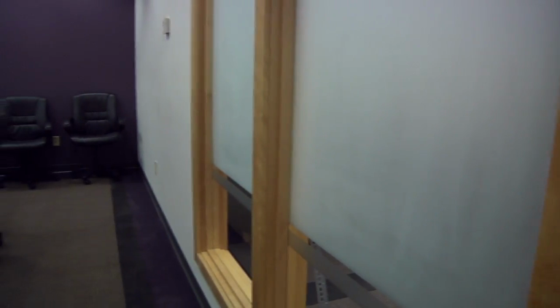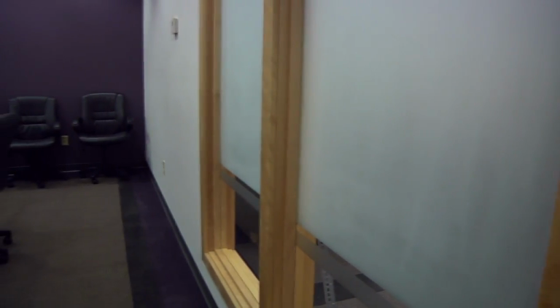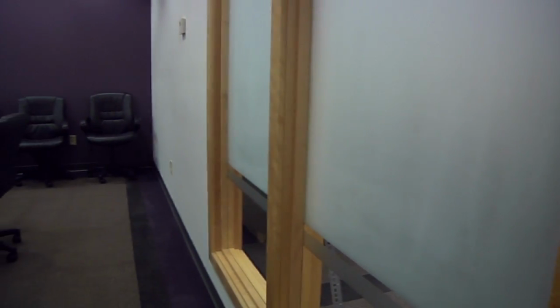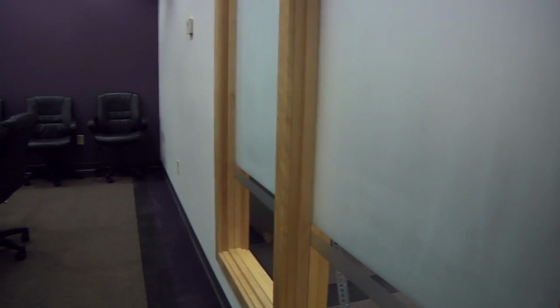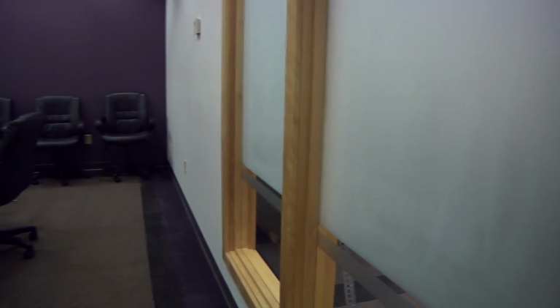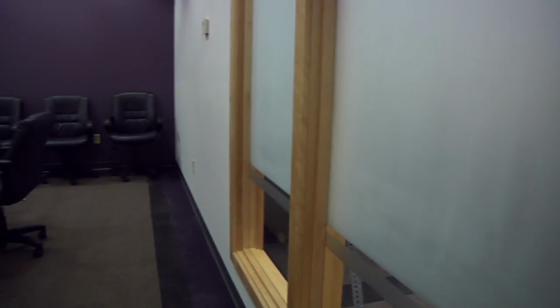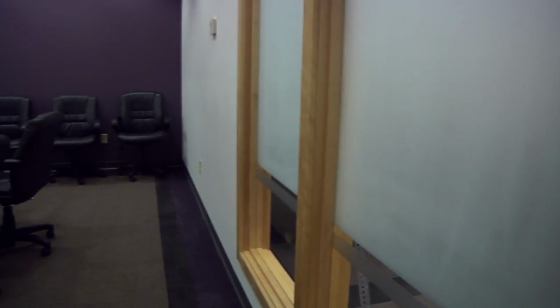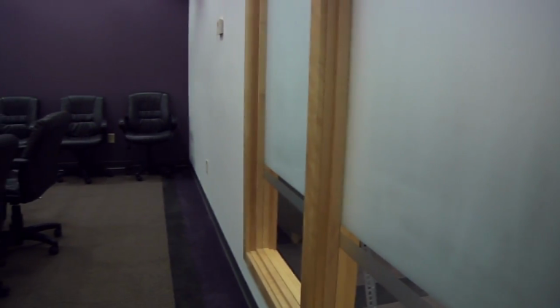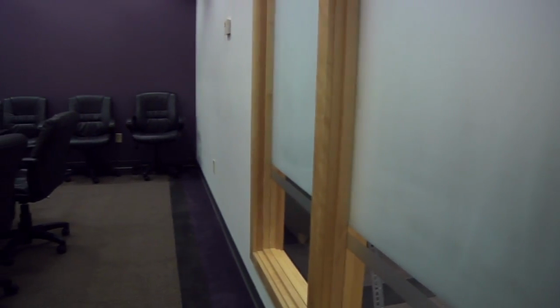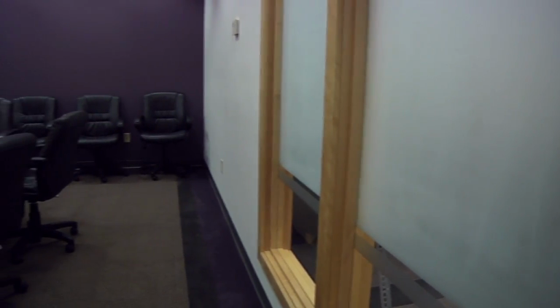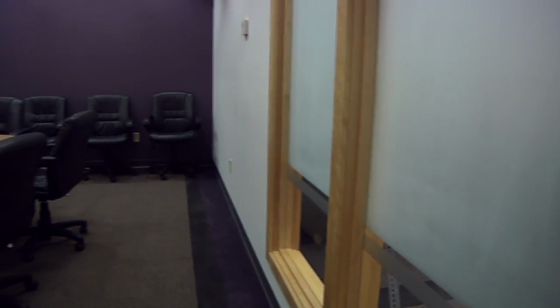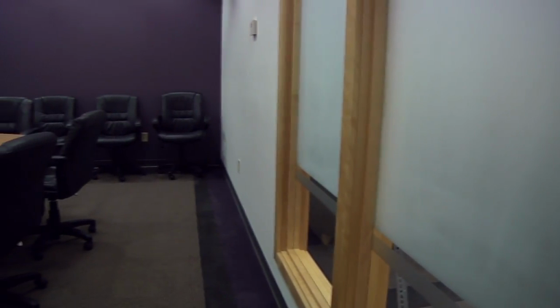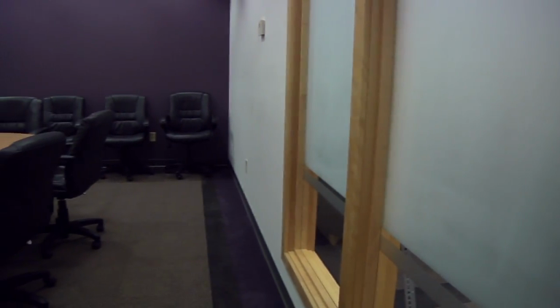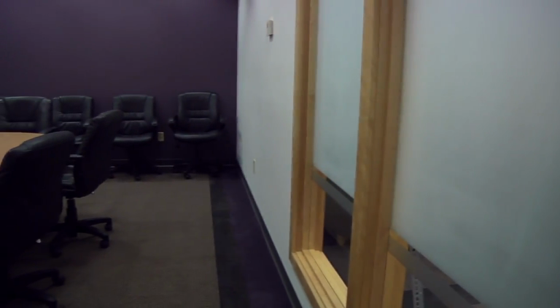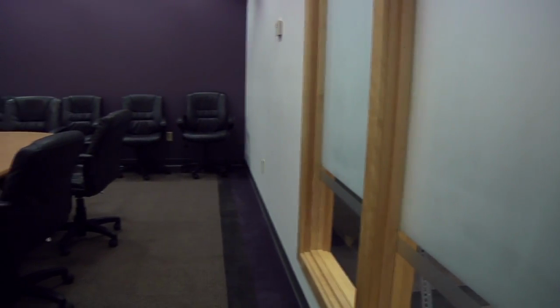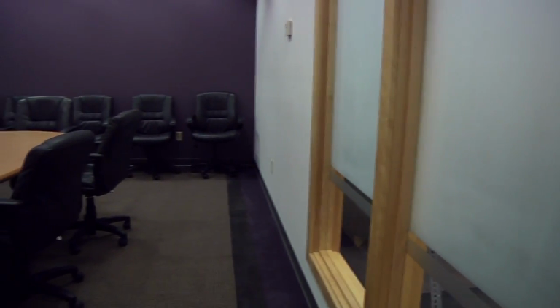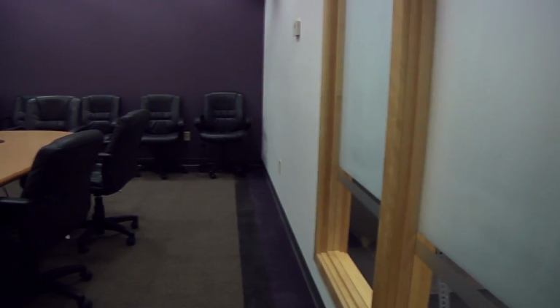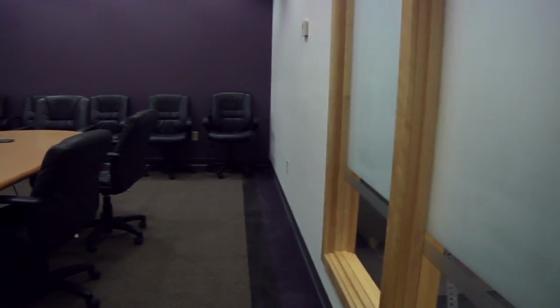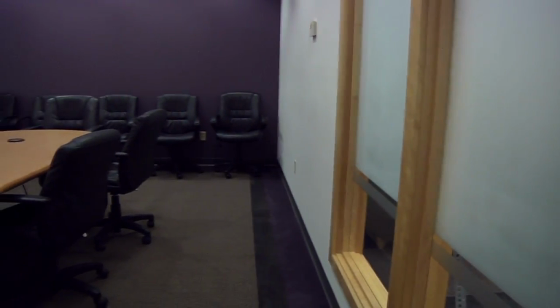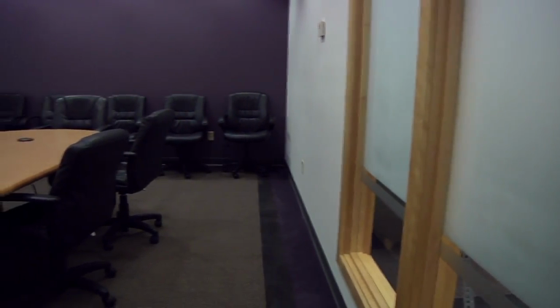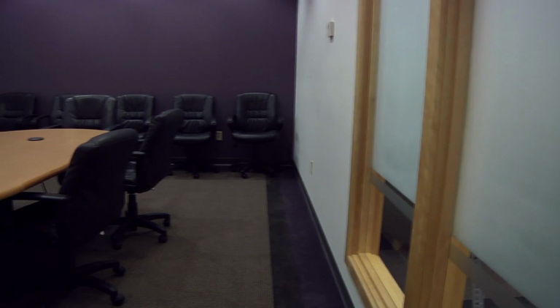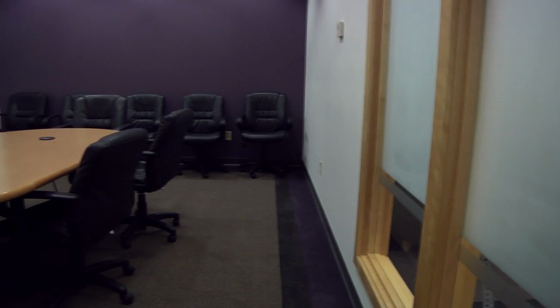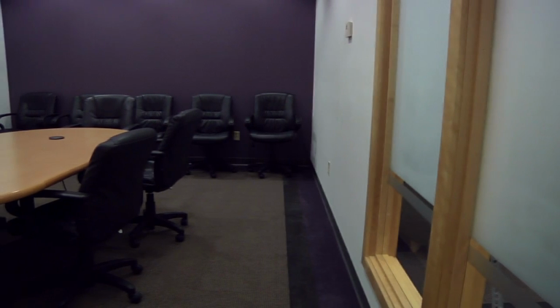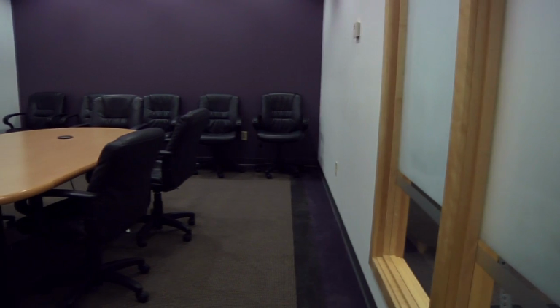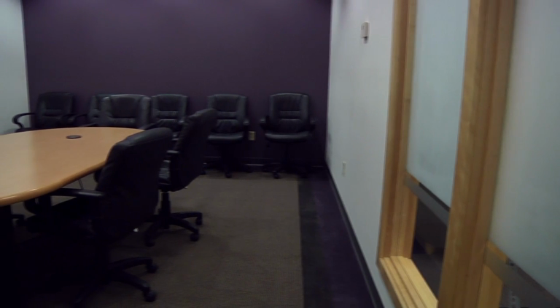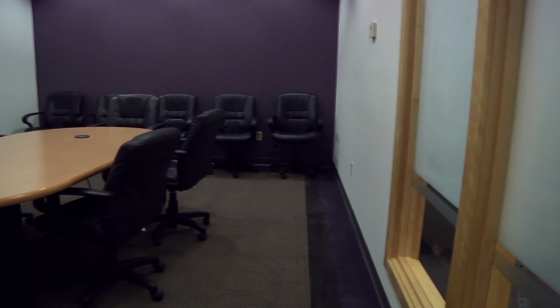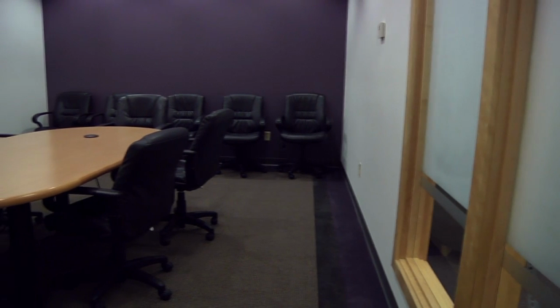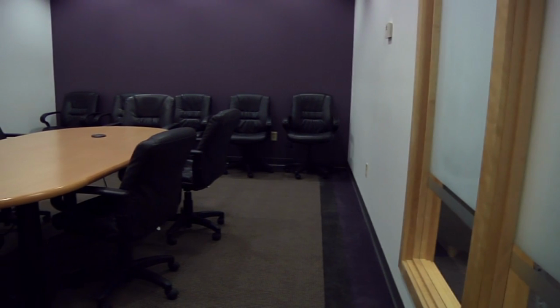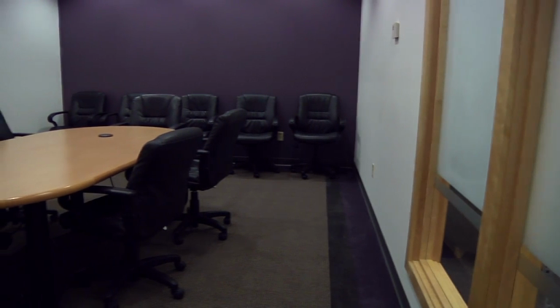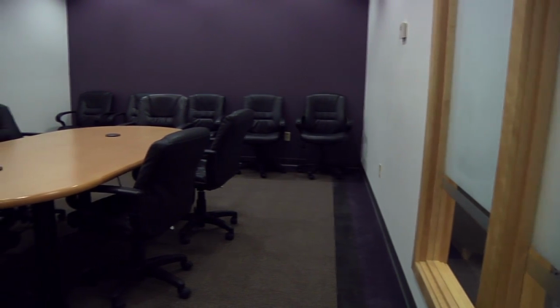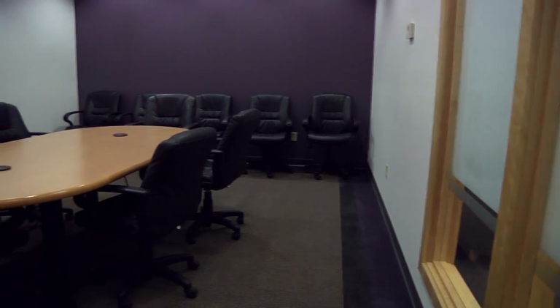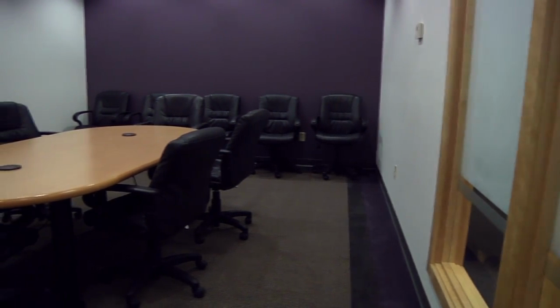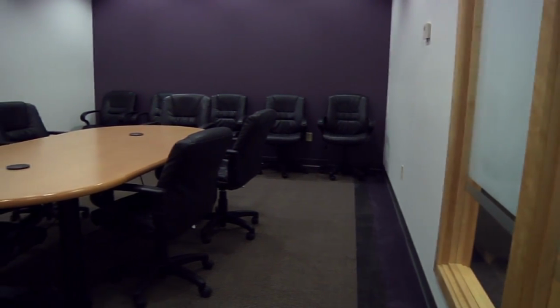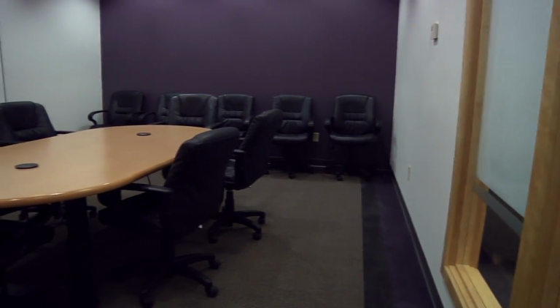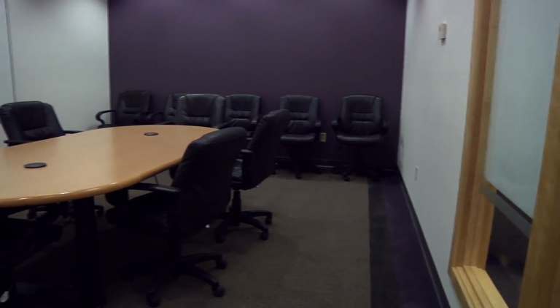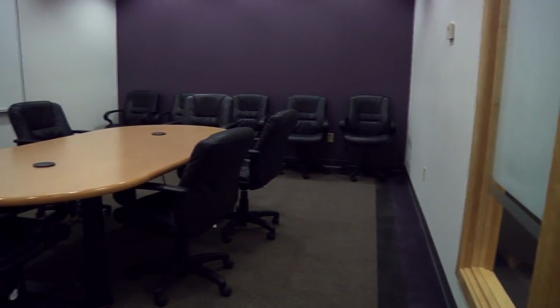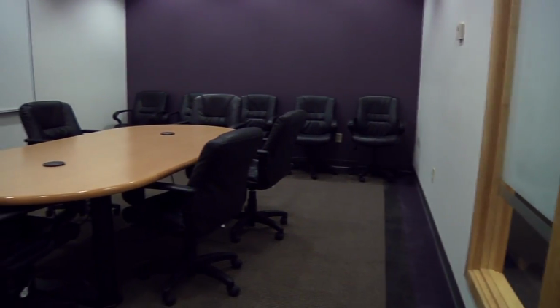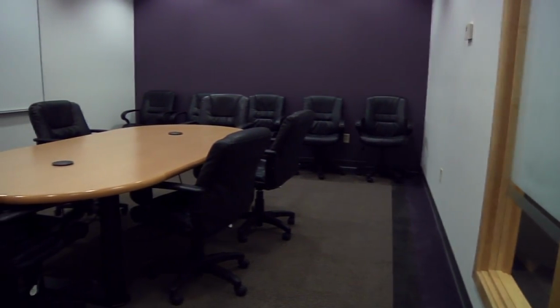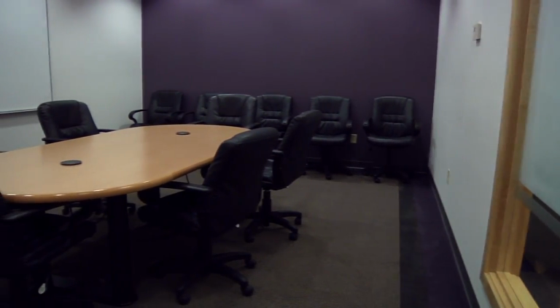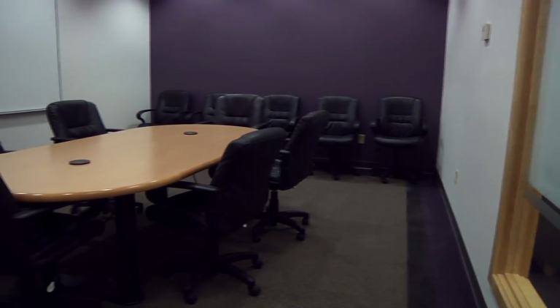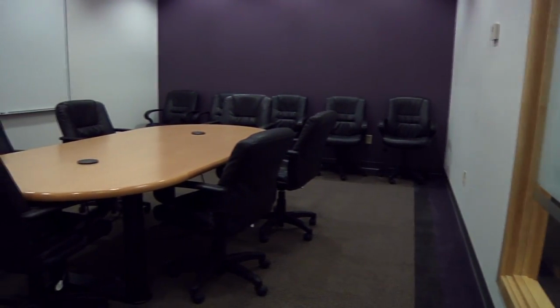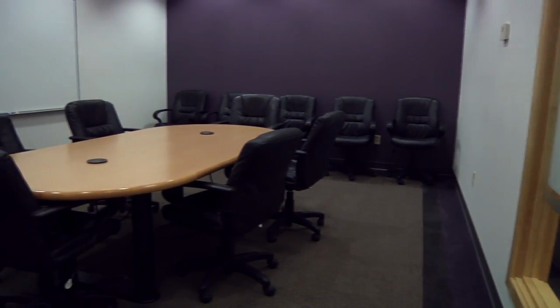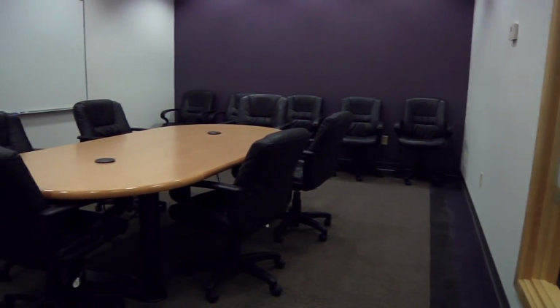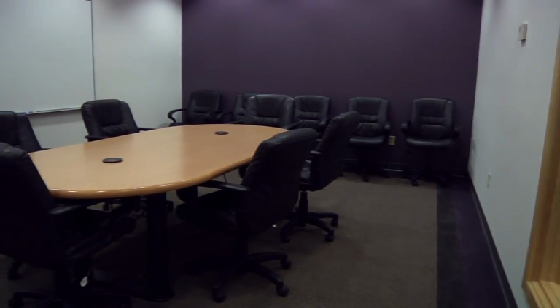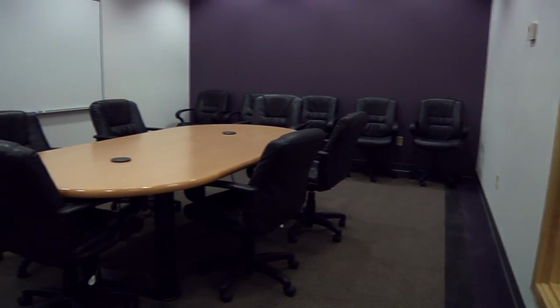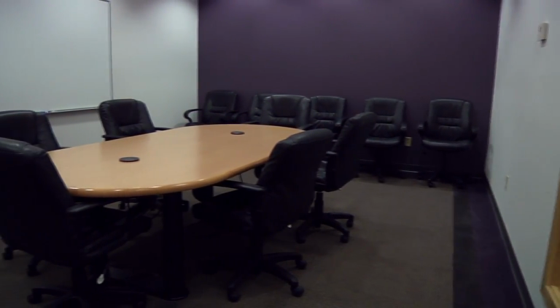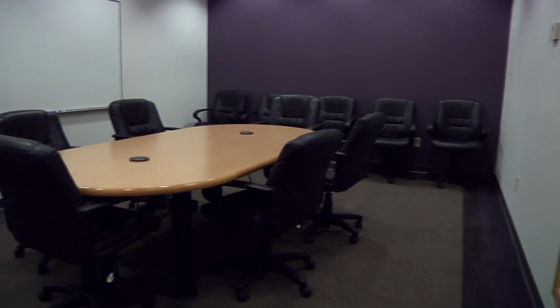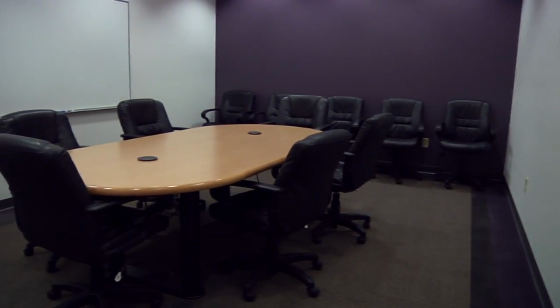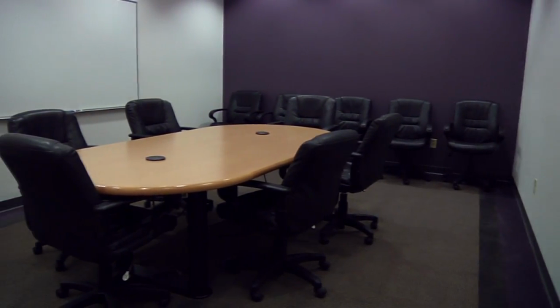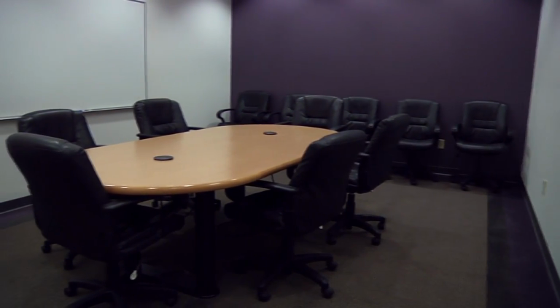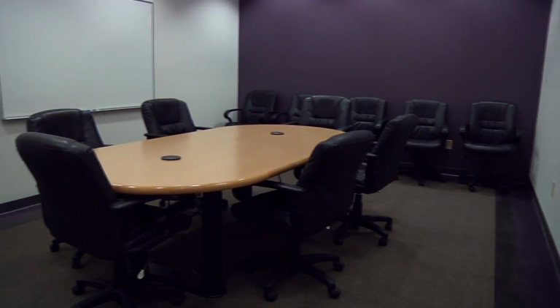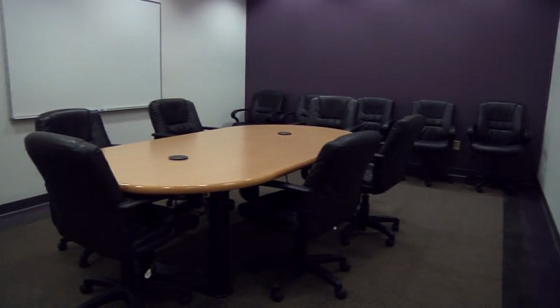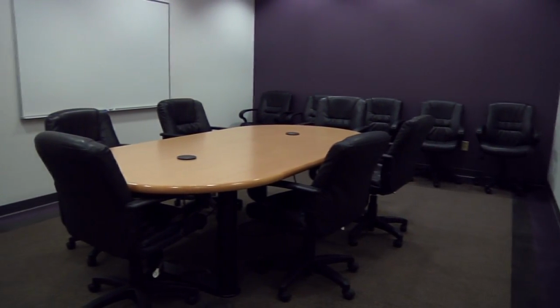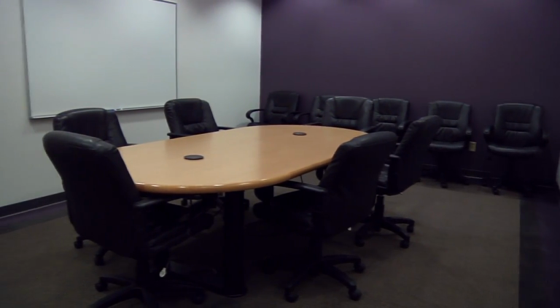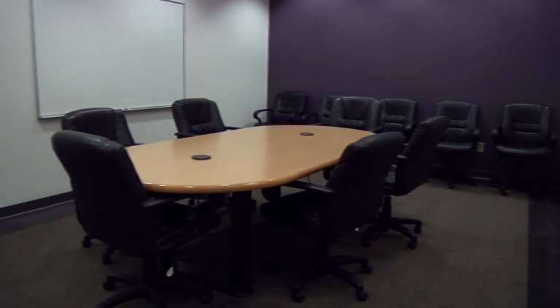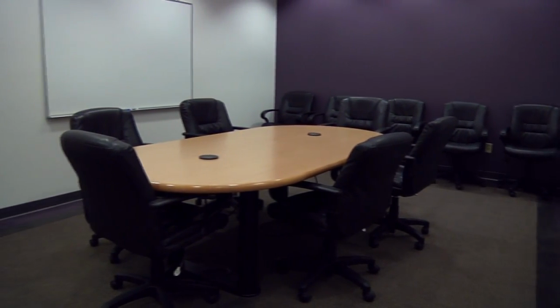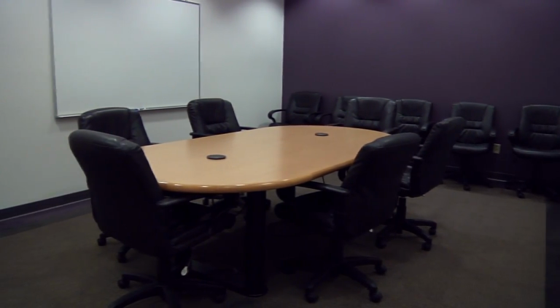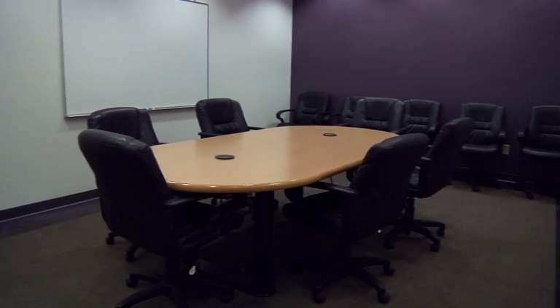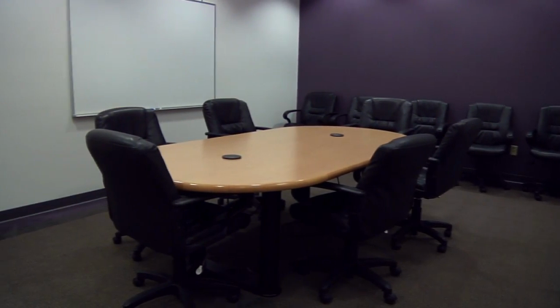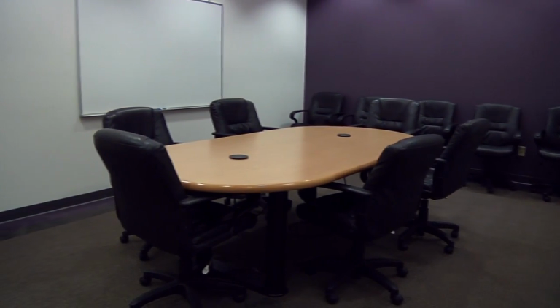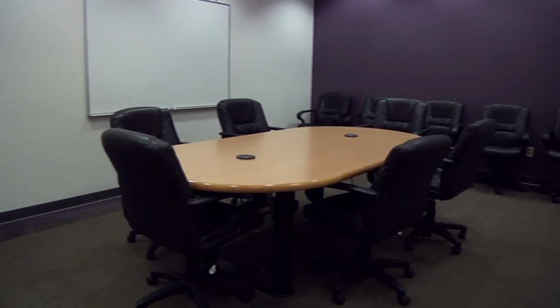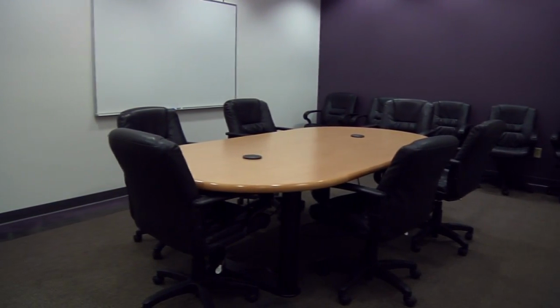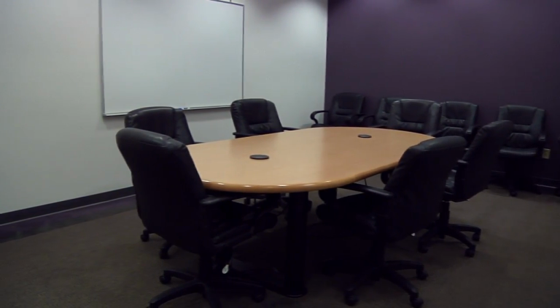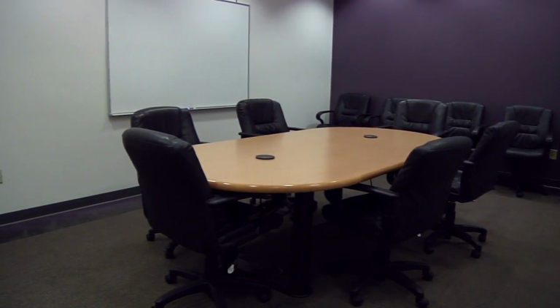We have a large conference room in the space that will hold about 20 people, and it's set up for video conferencing as well.